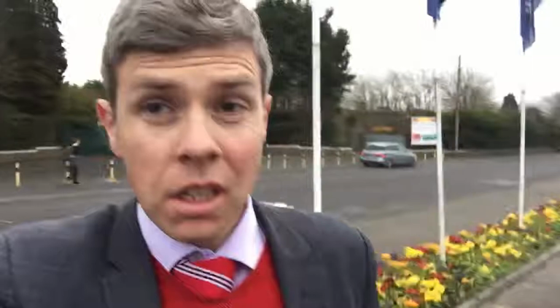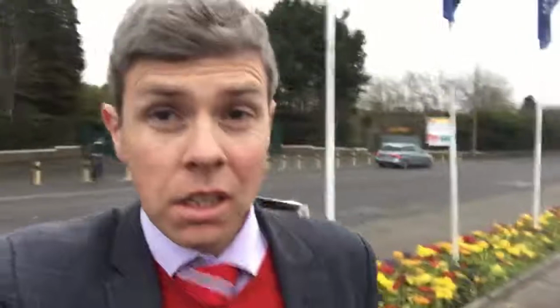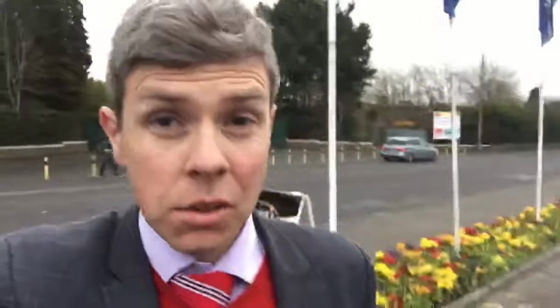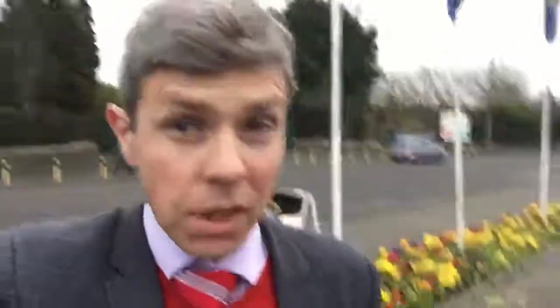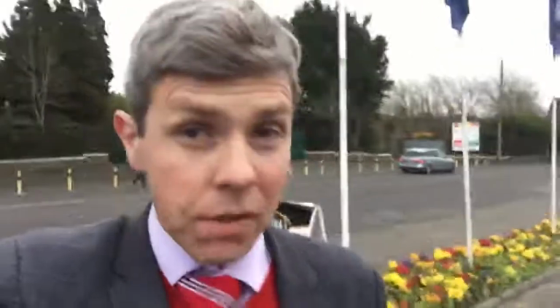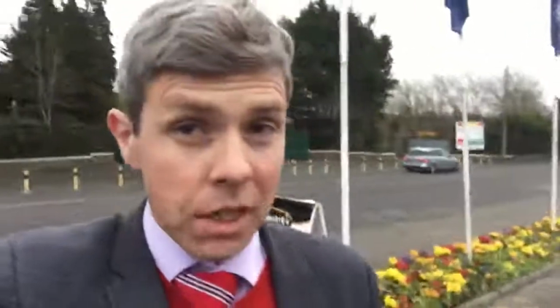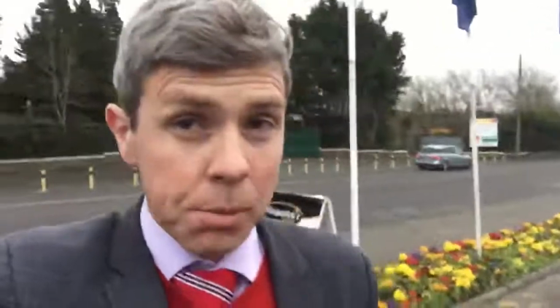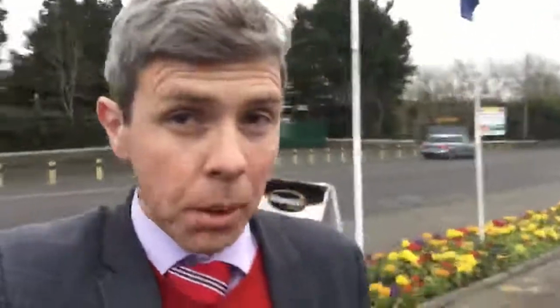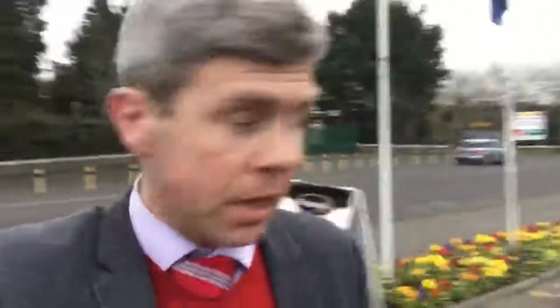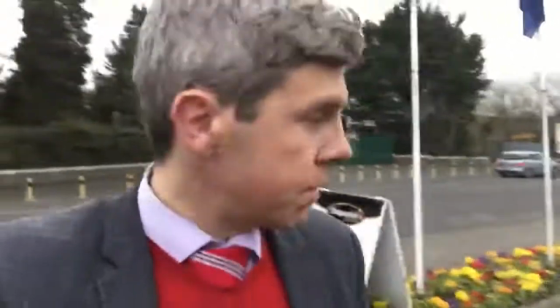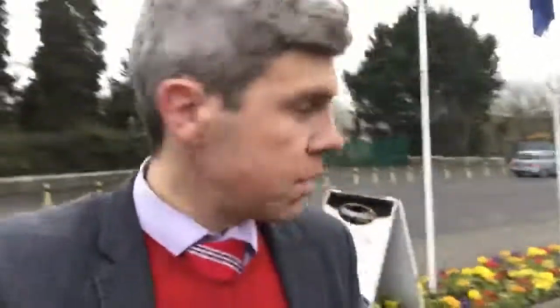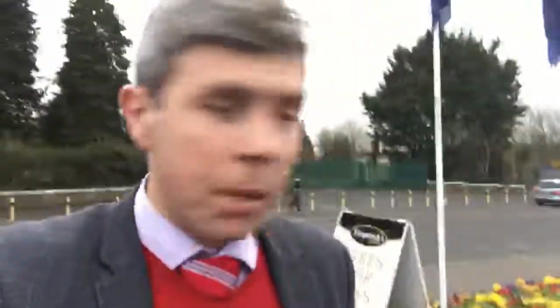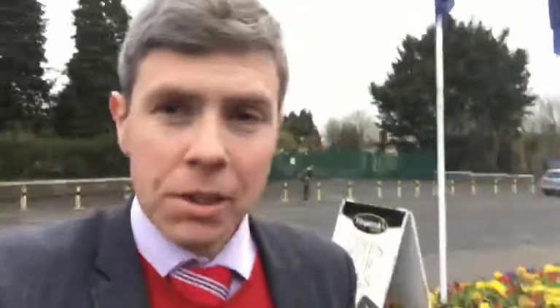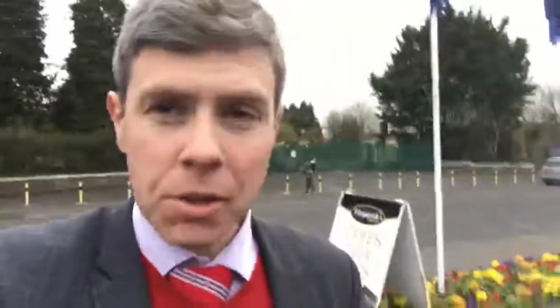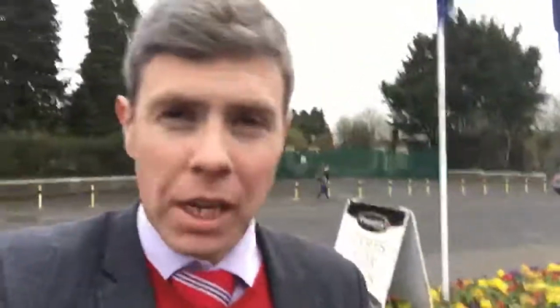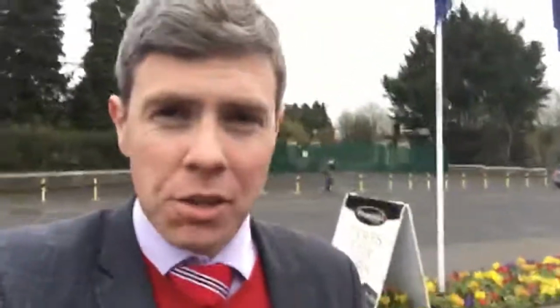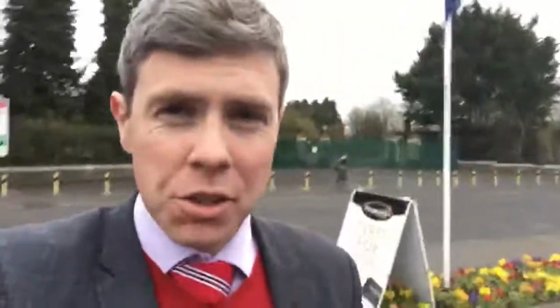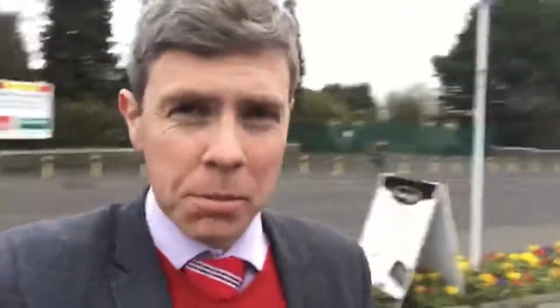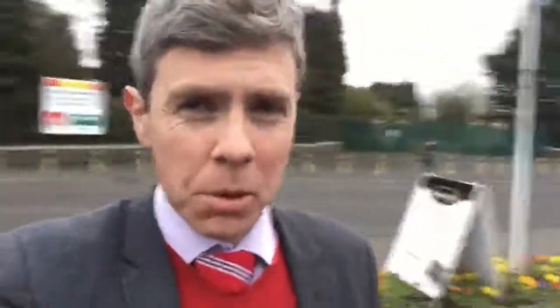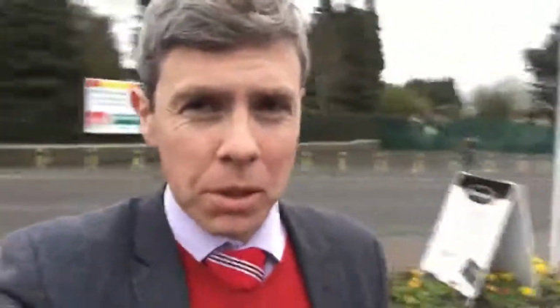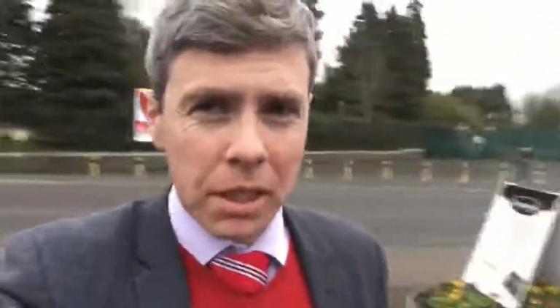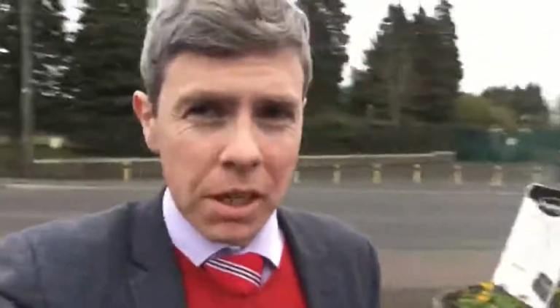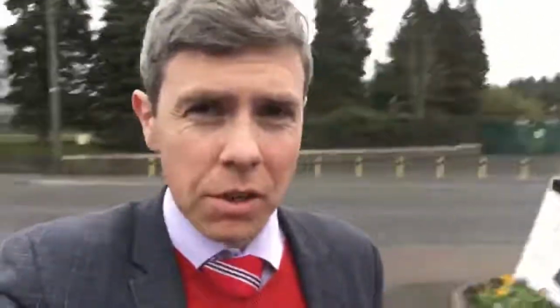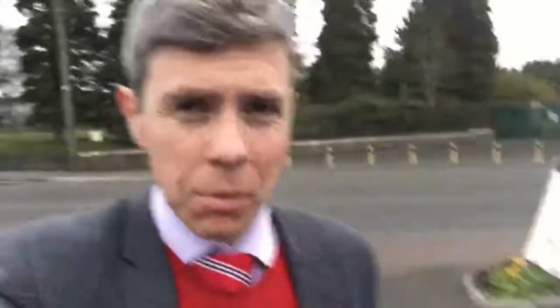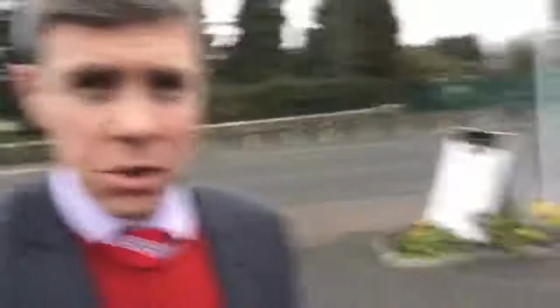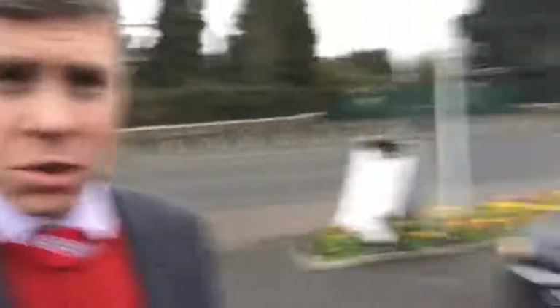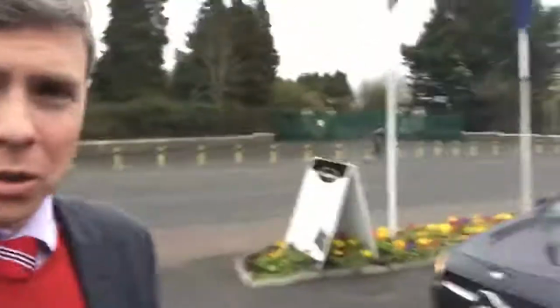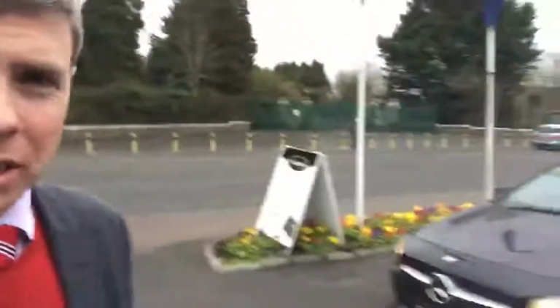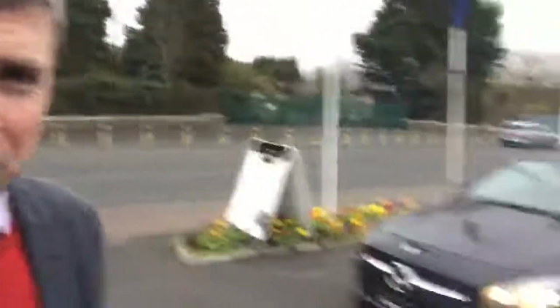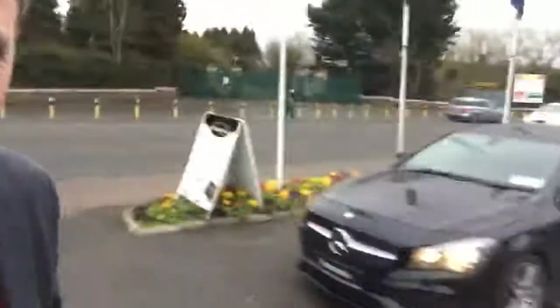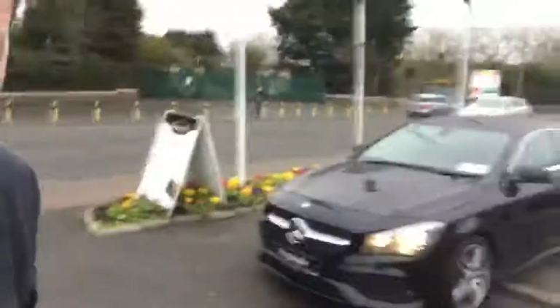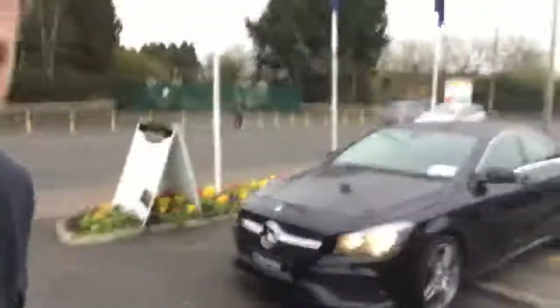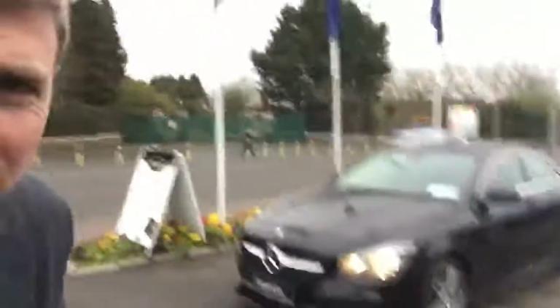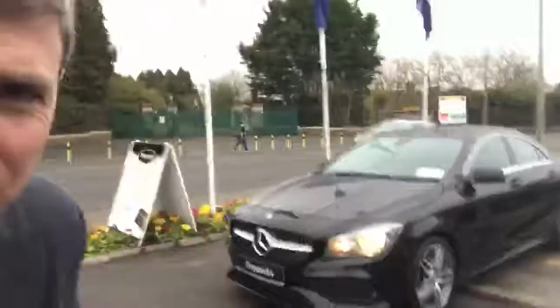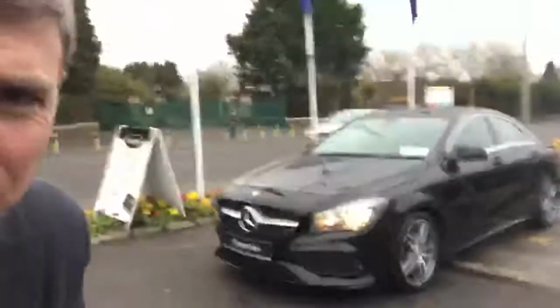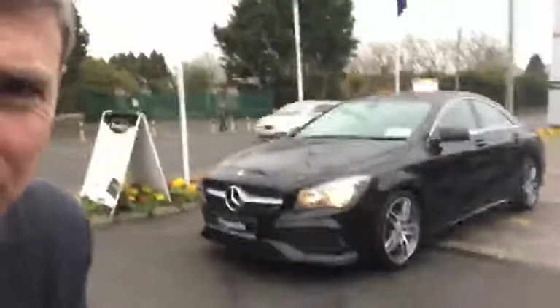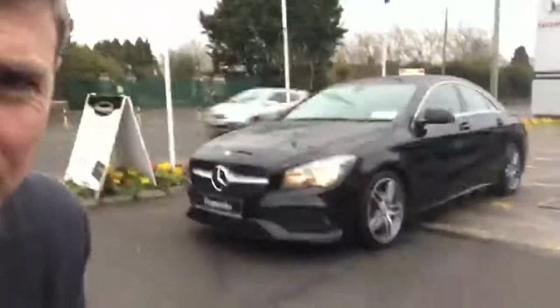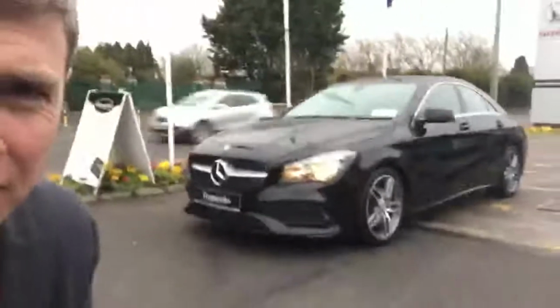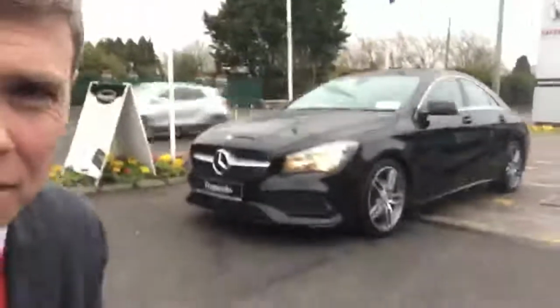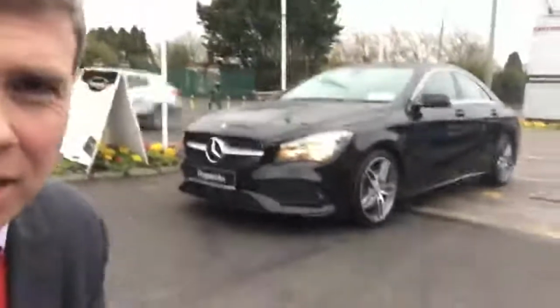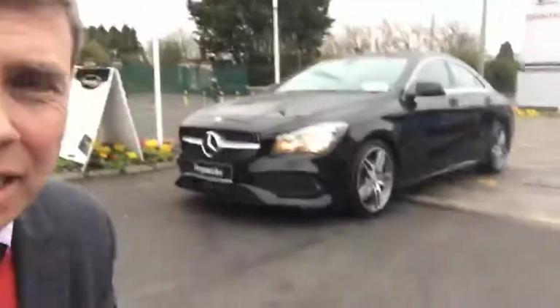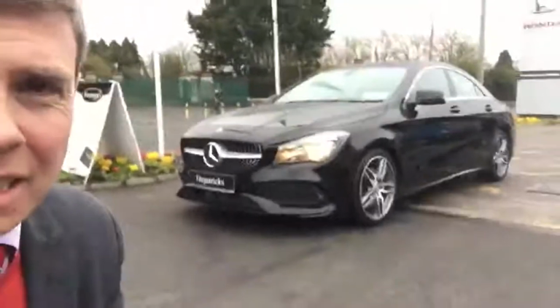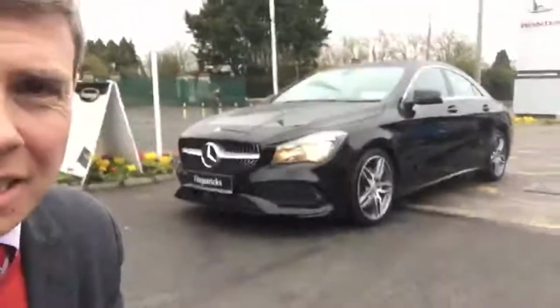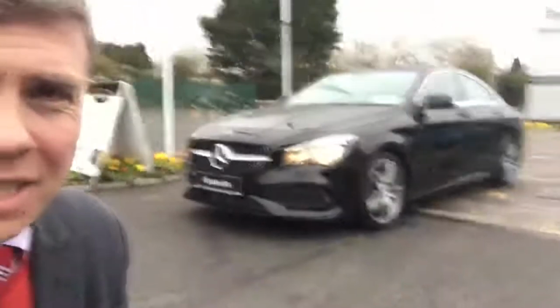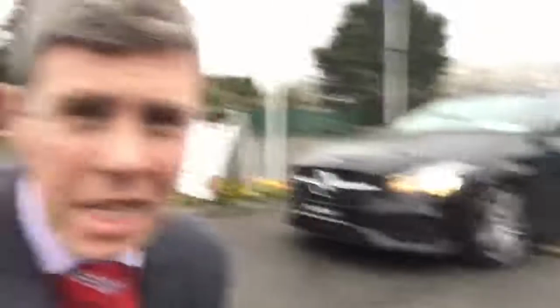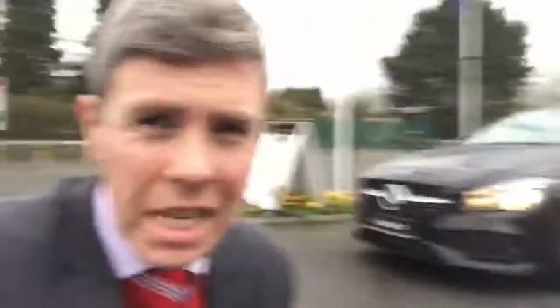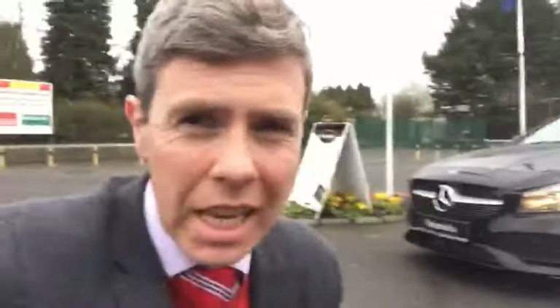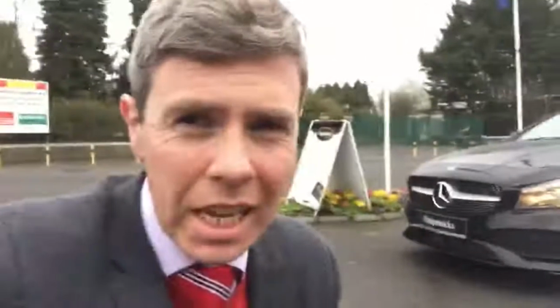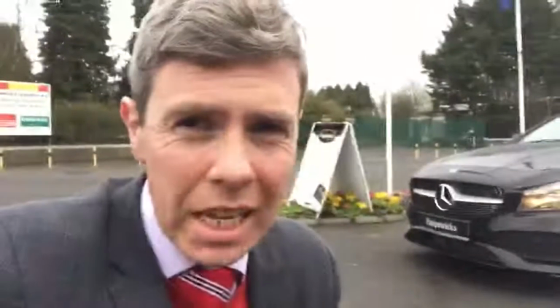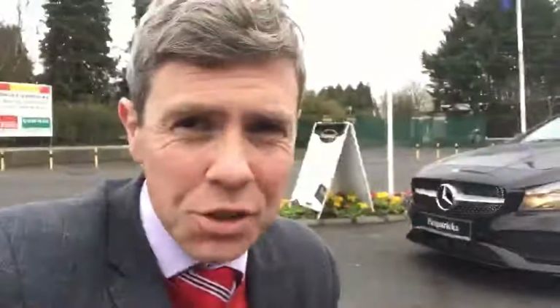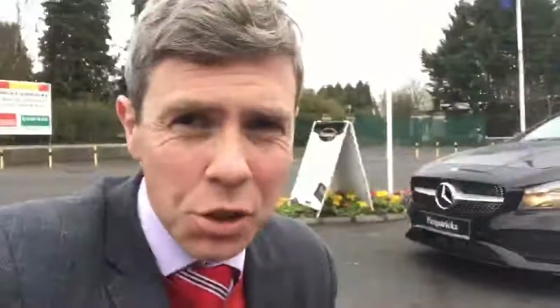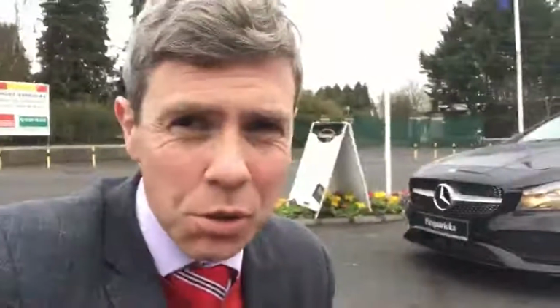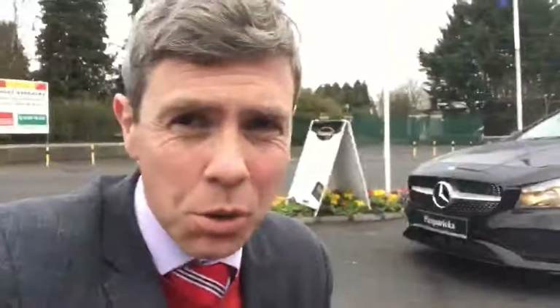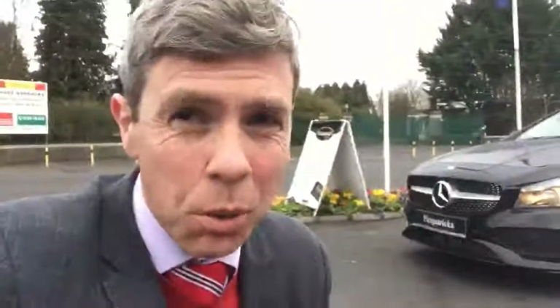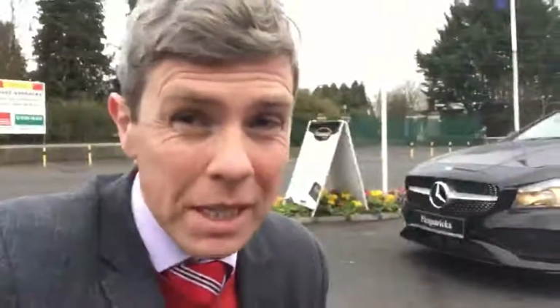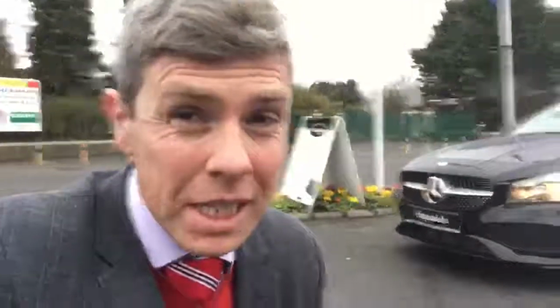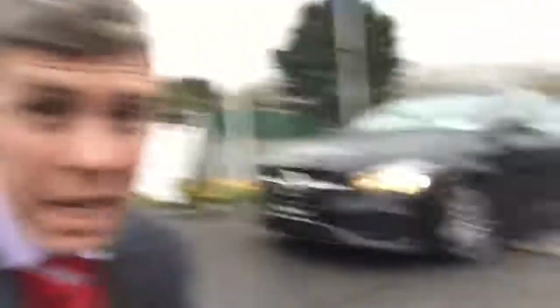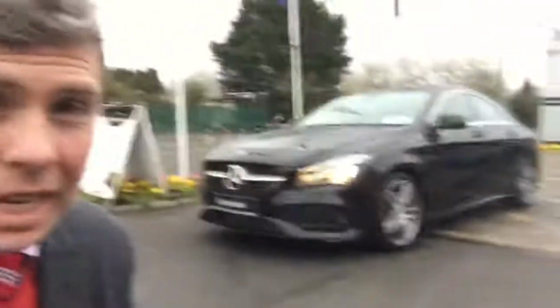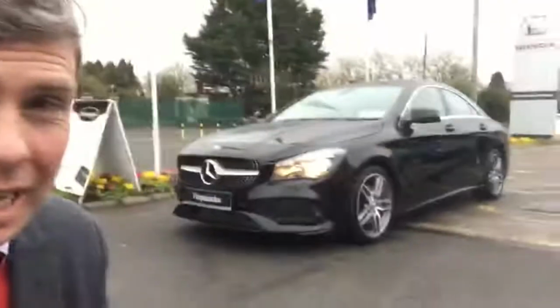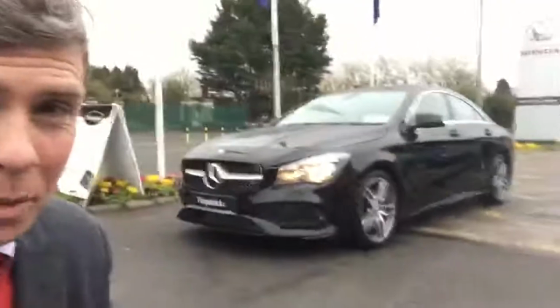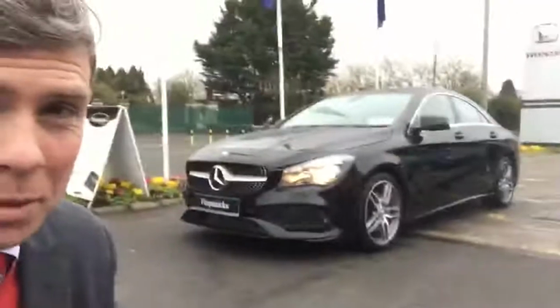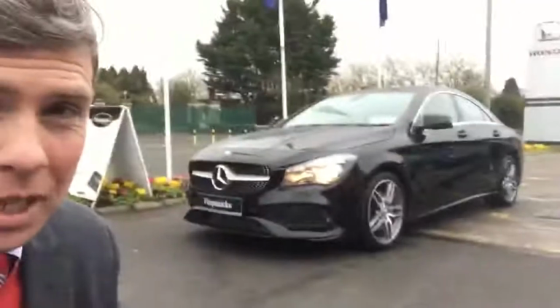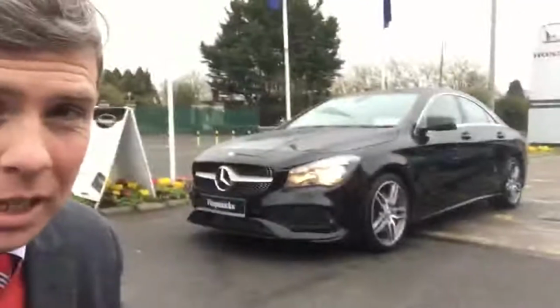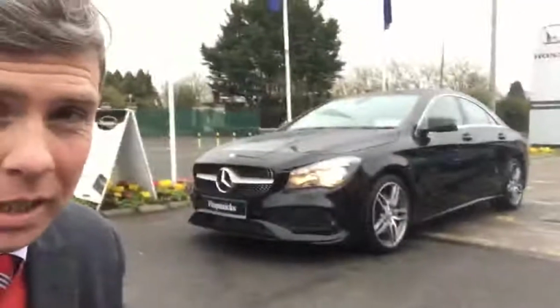Good evening. It's Brian at Fitzpatrick's Carriage, Dublin Road, Kildare. I'm going to show you this really, really nice CLA 220 AMG line.